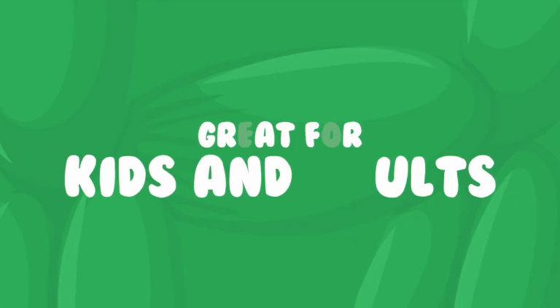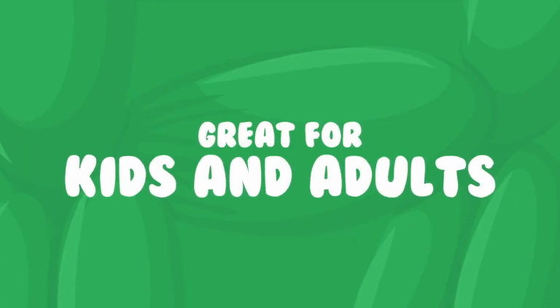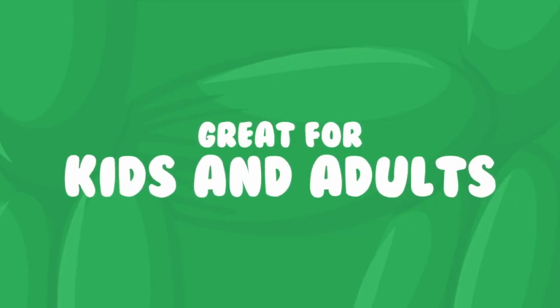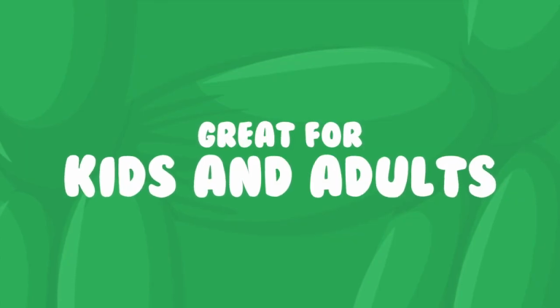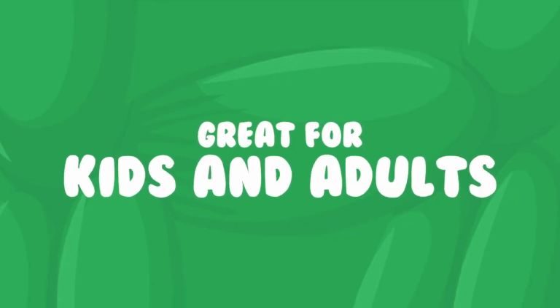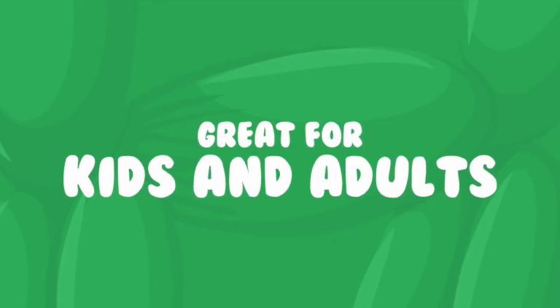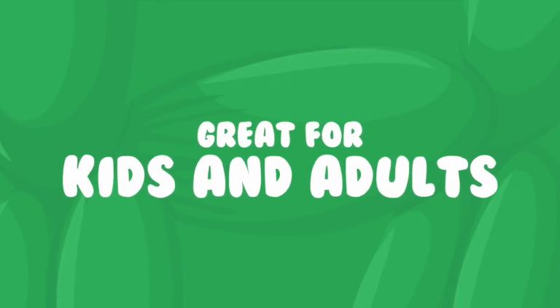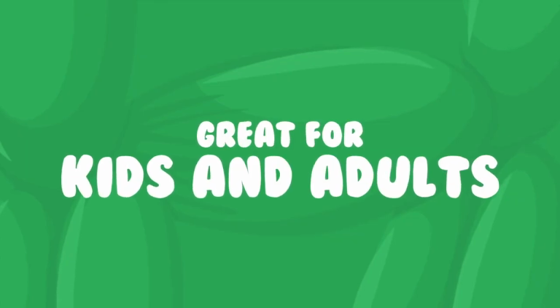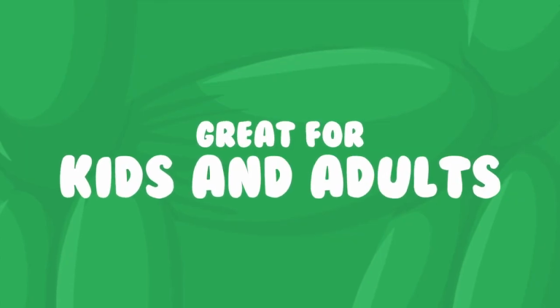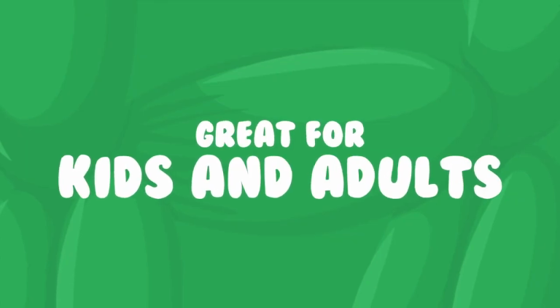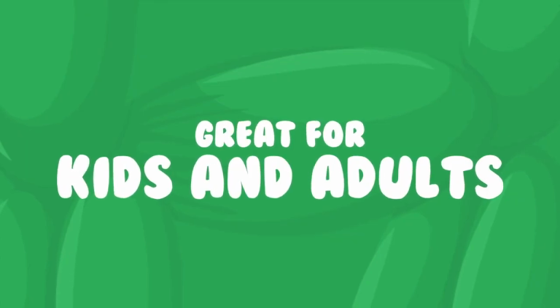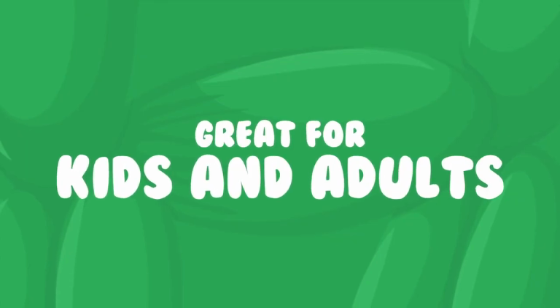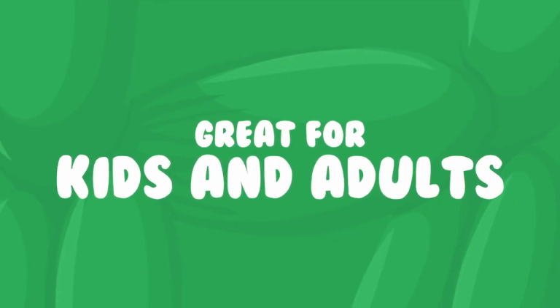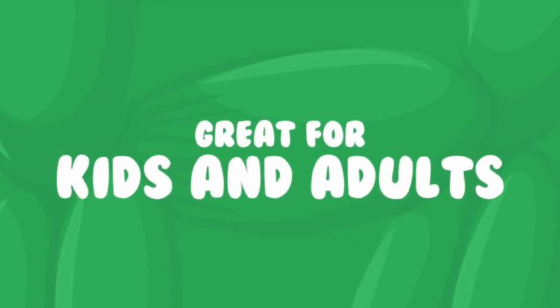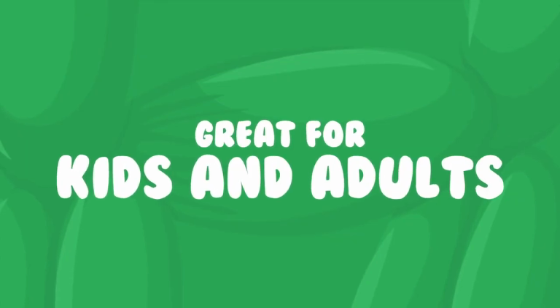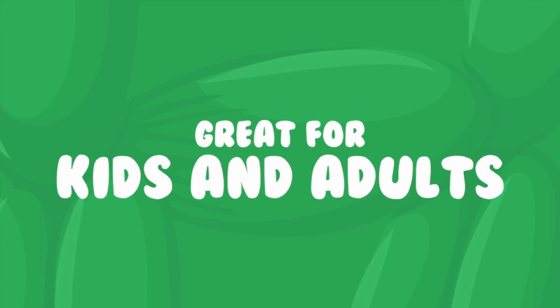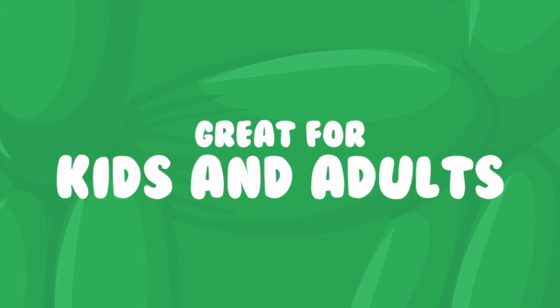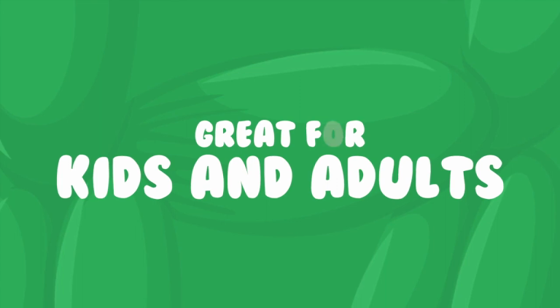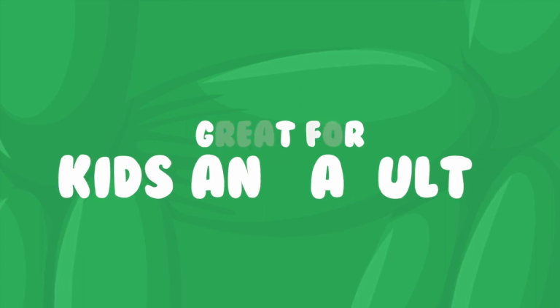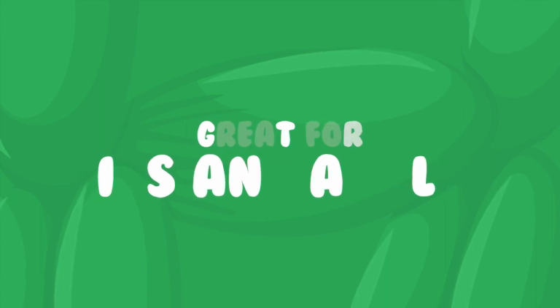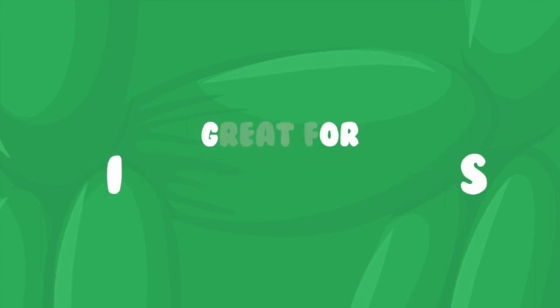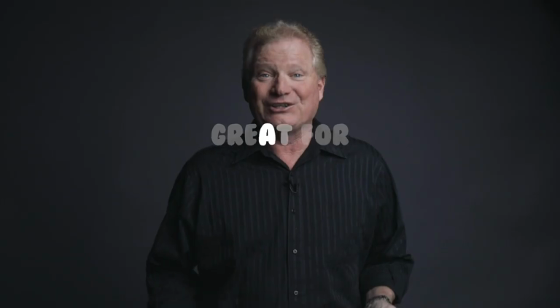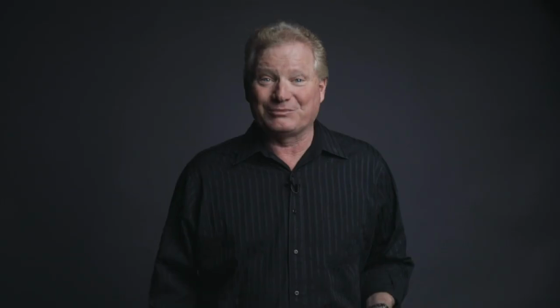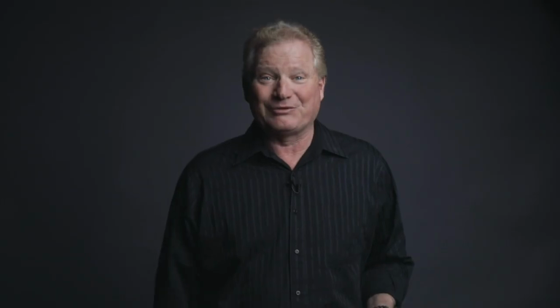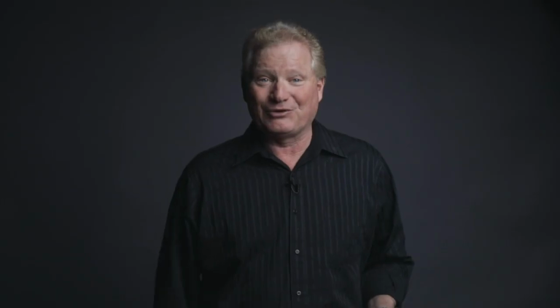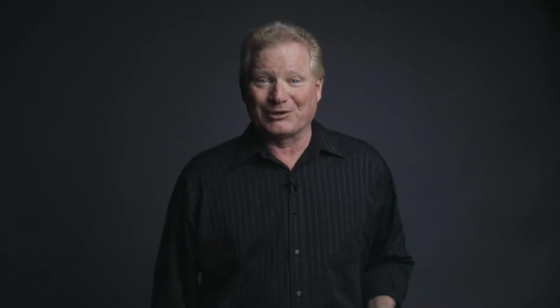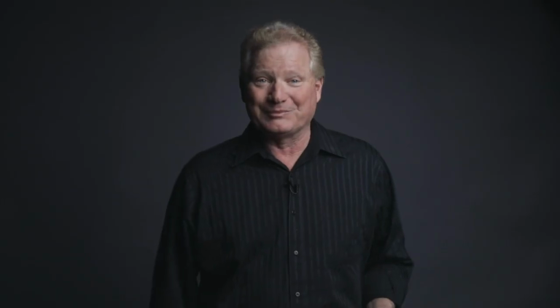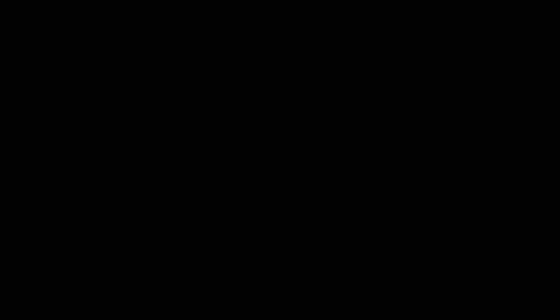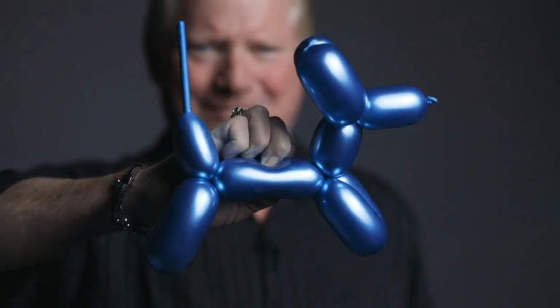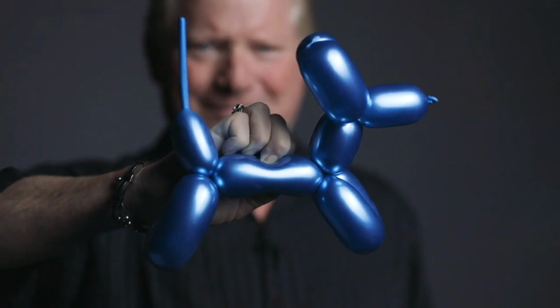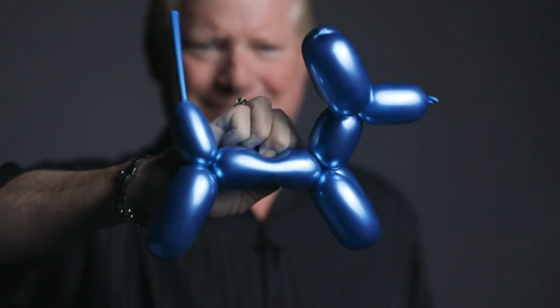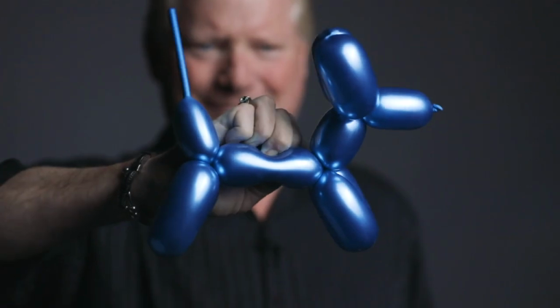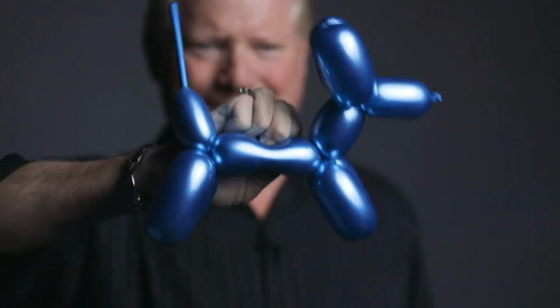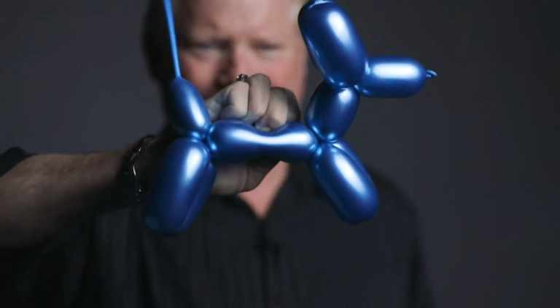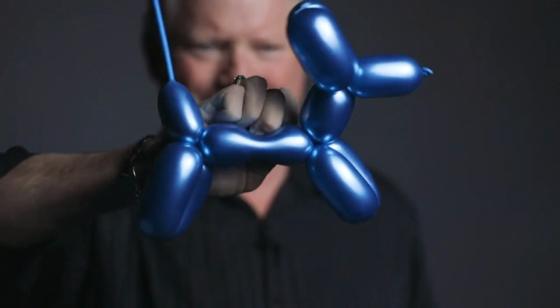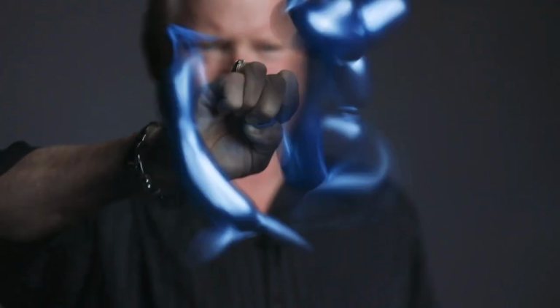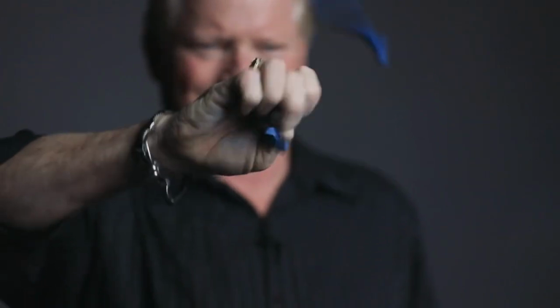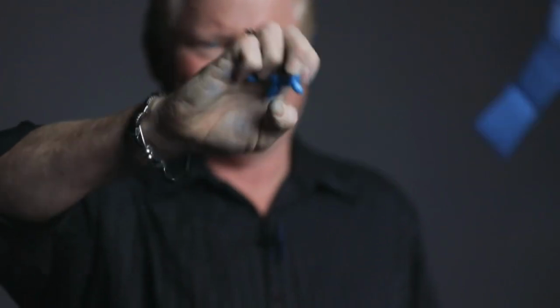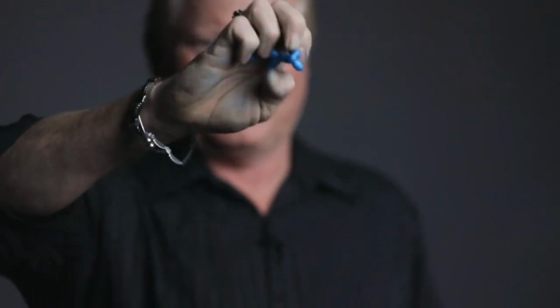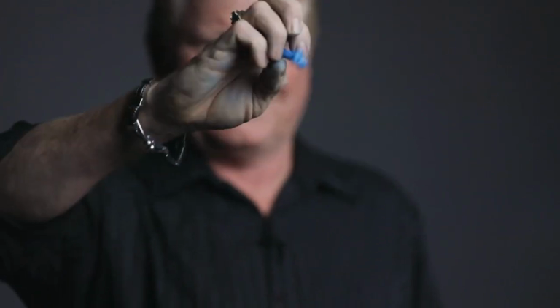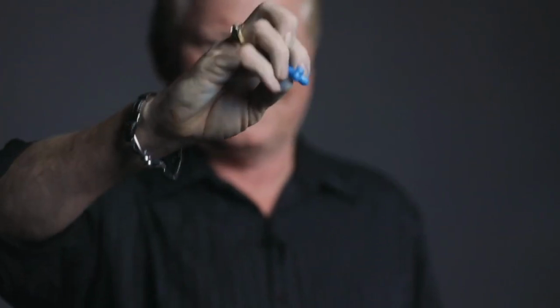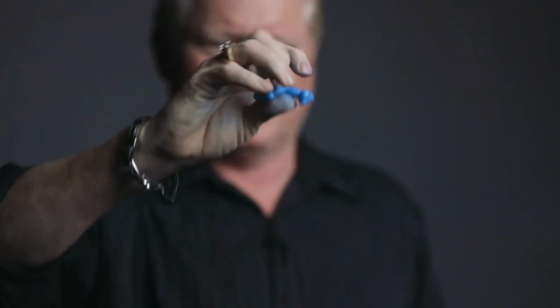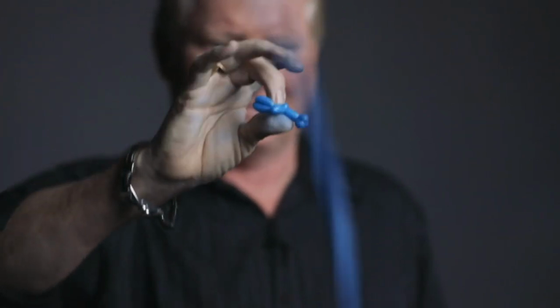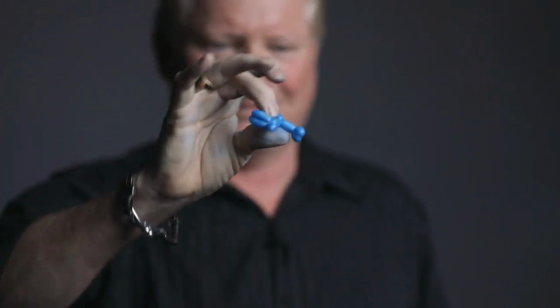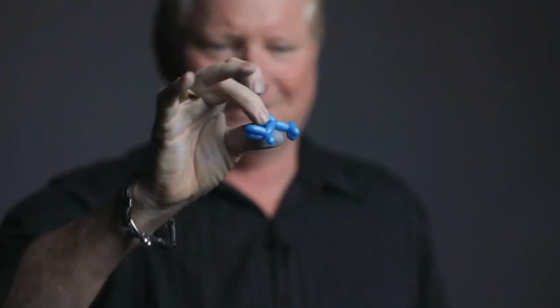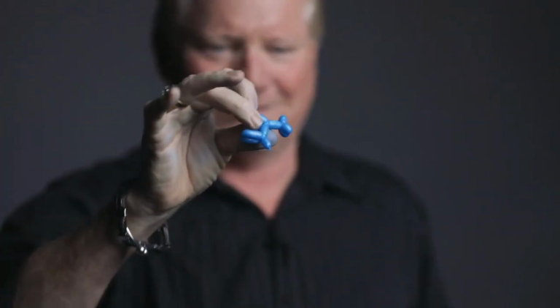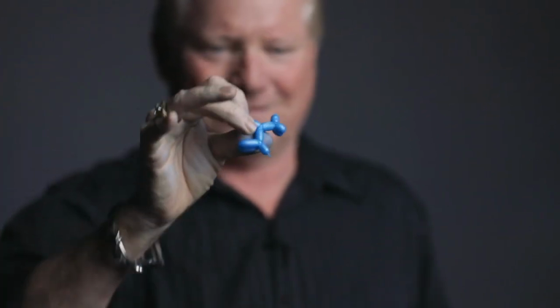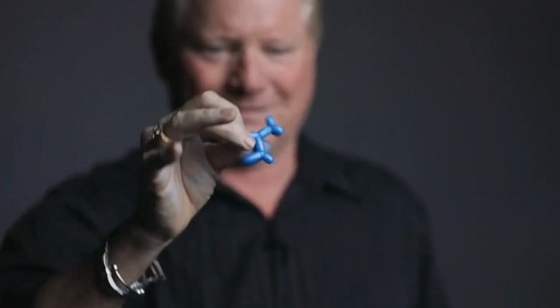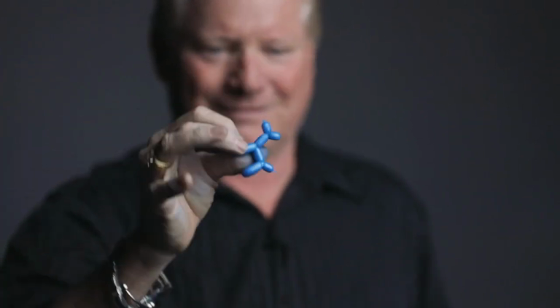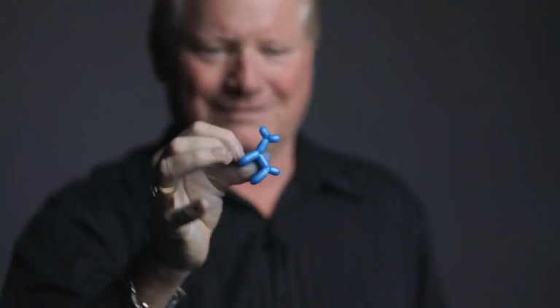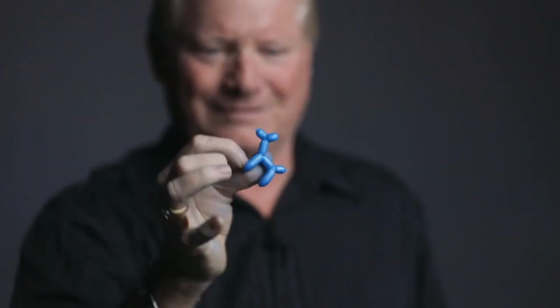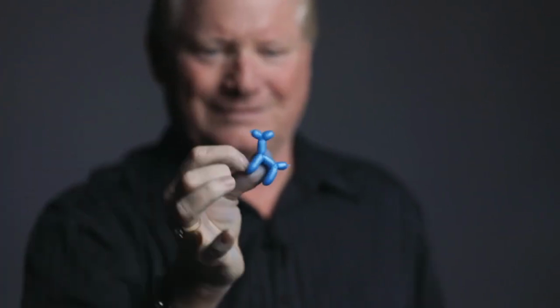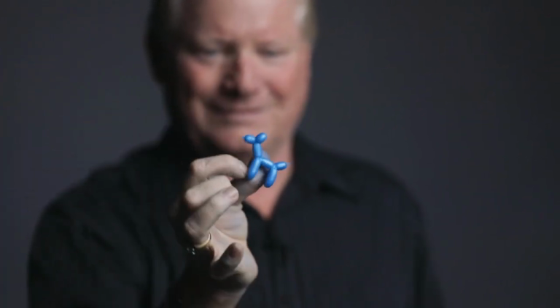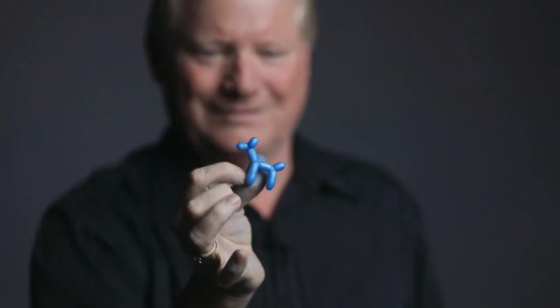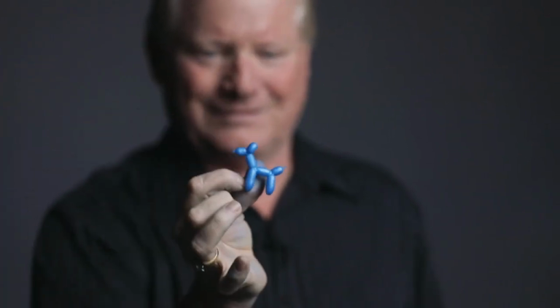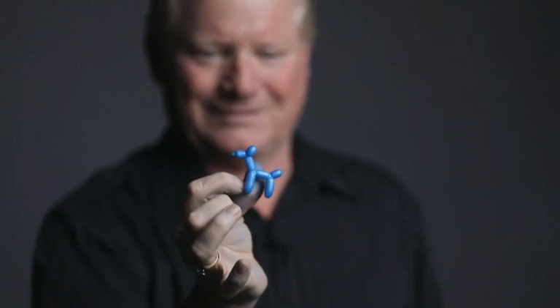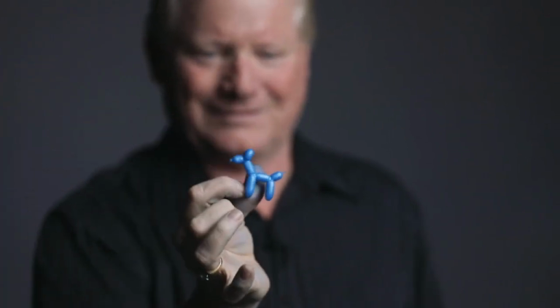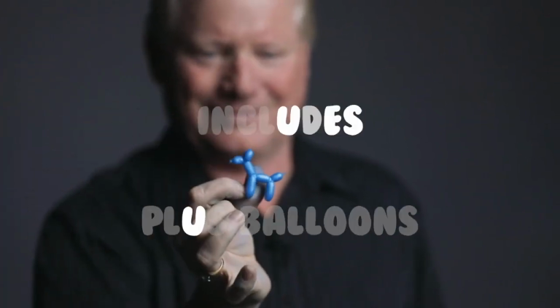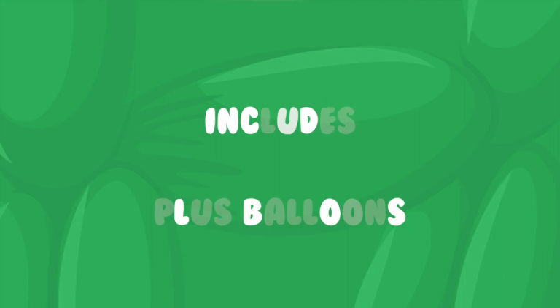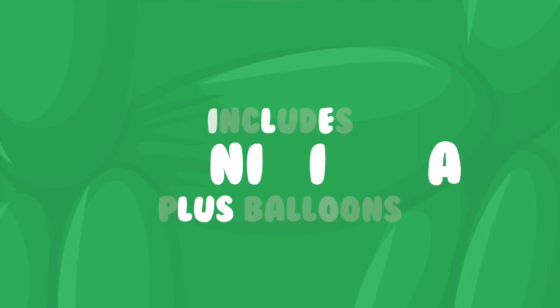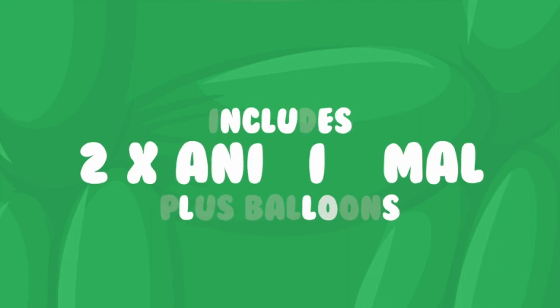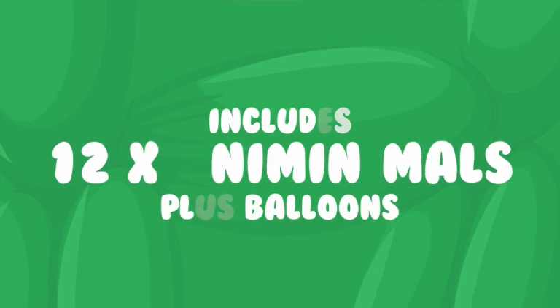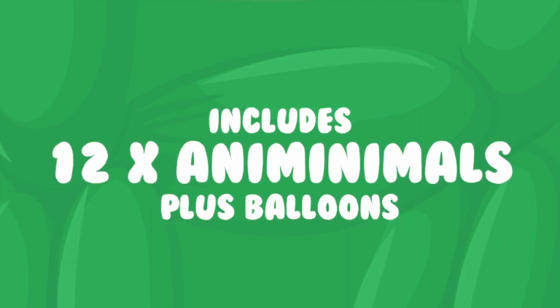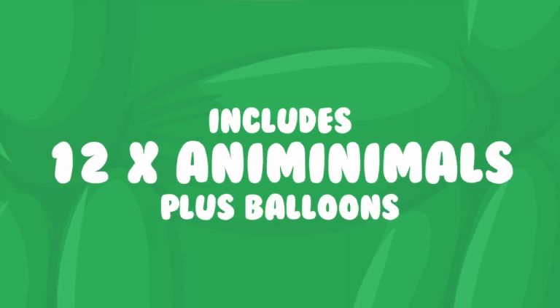Animinimals is easy to do and incredibly fun to perform. I'm going to teach you my favorite handlings so you can perform it in any environment.